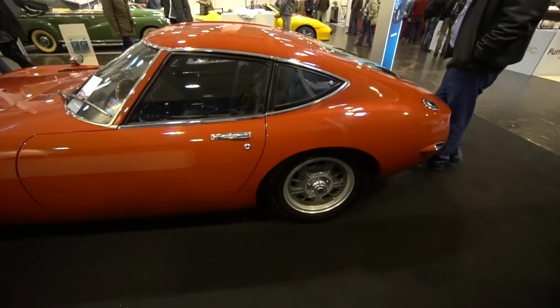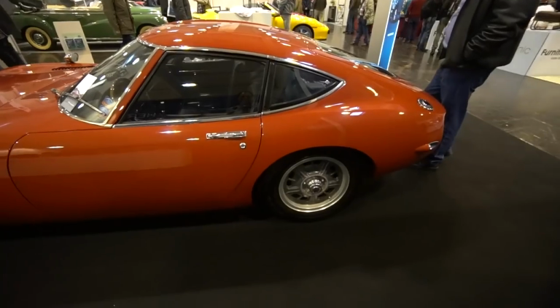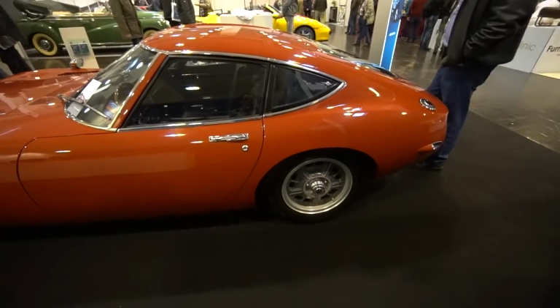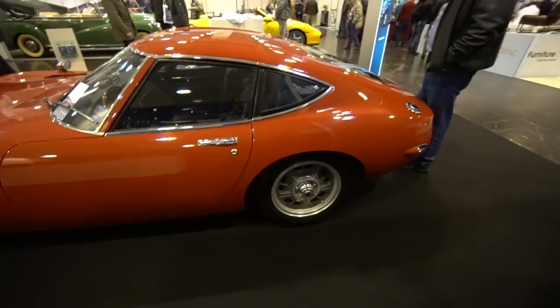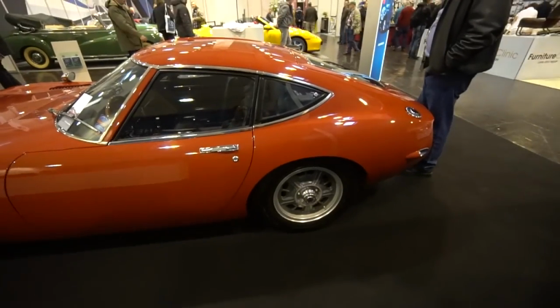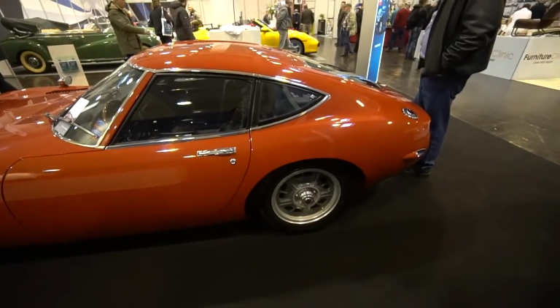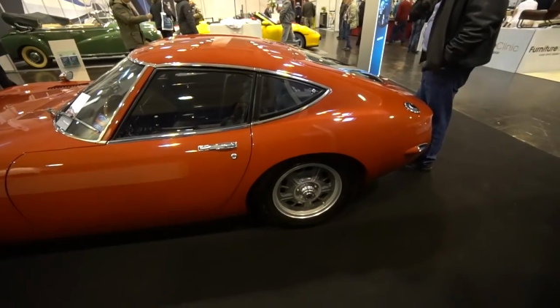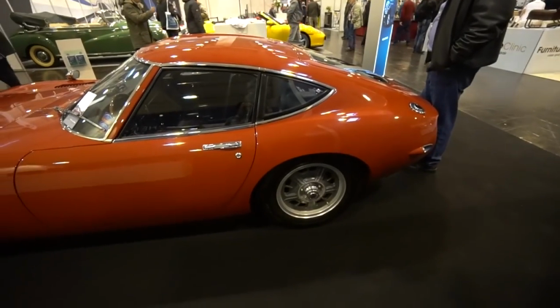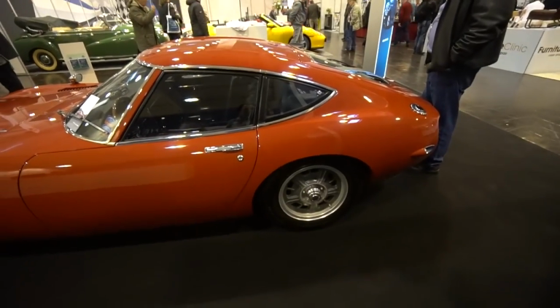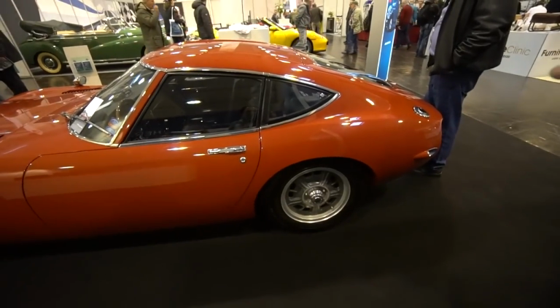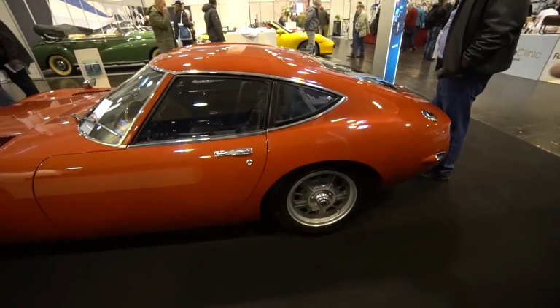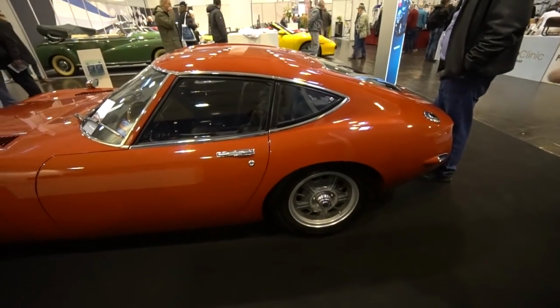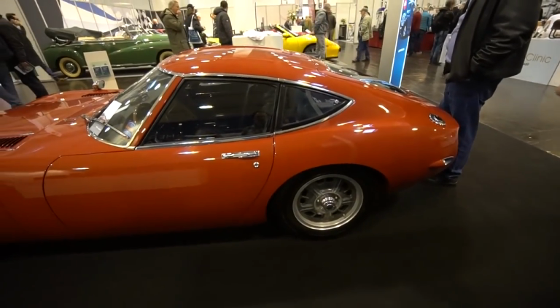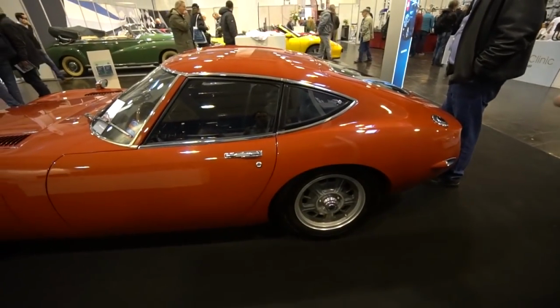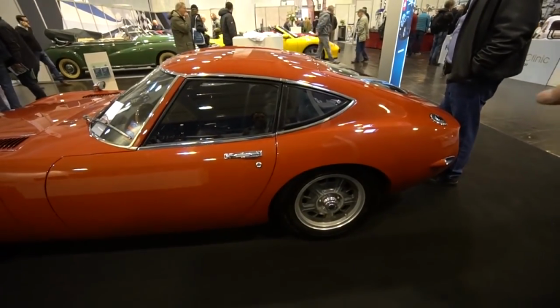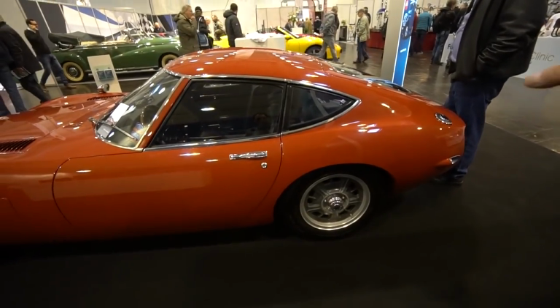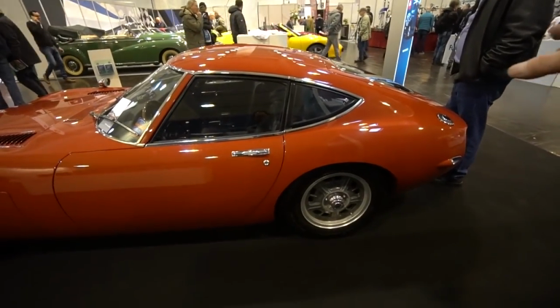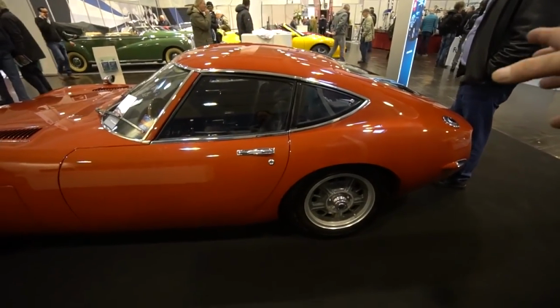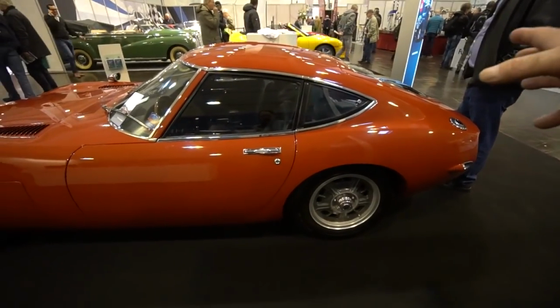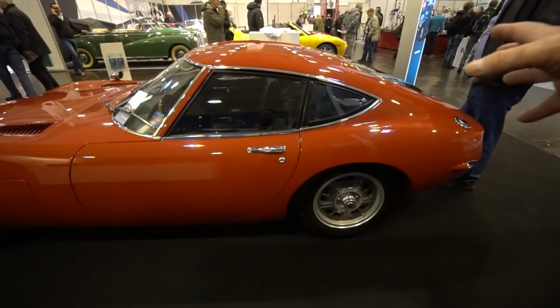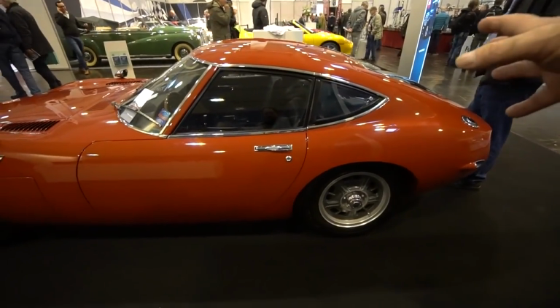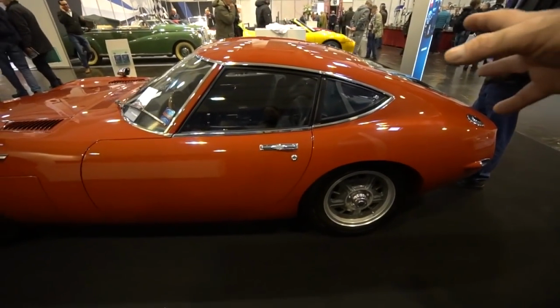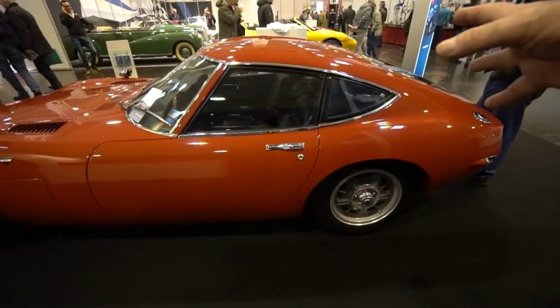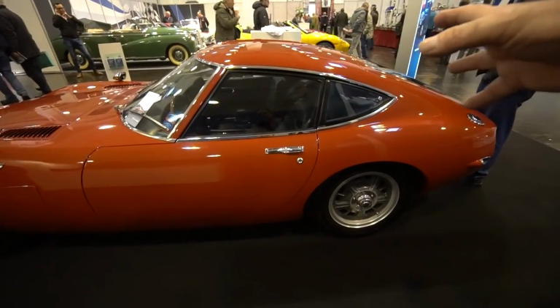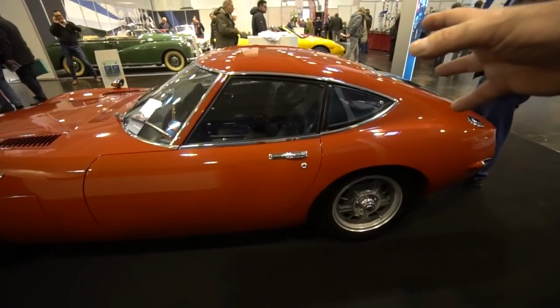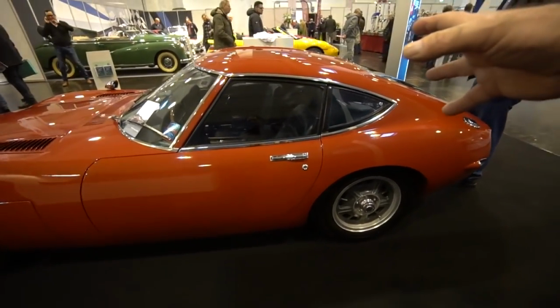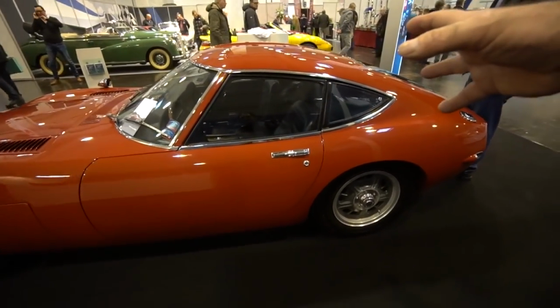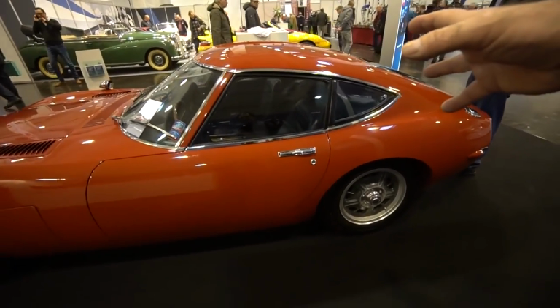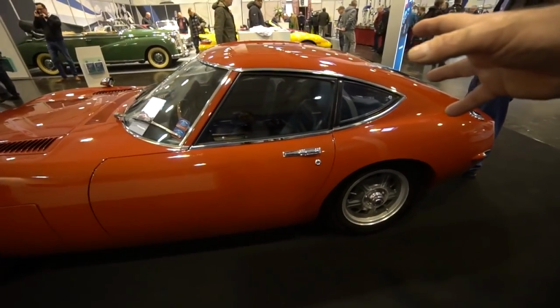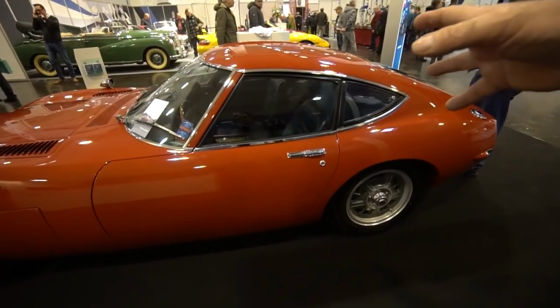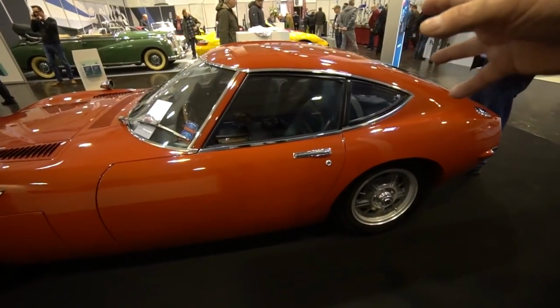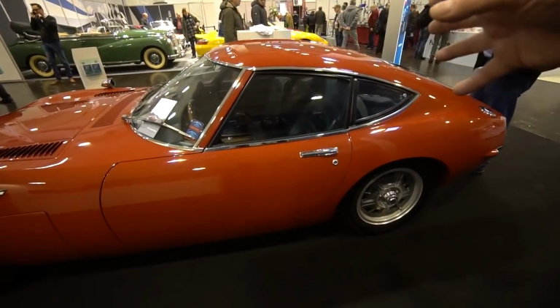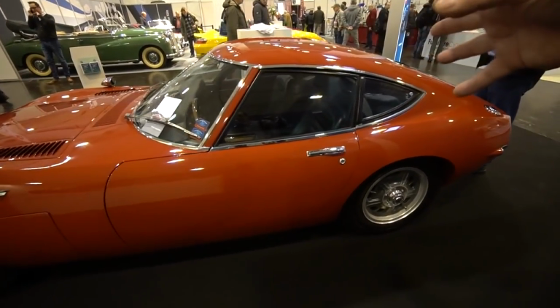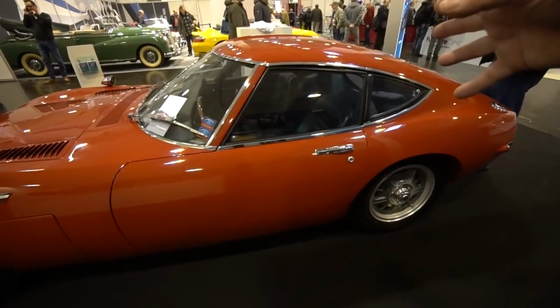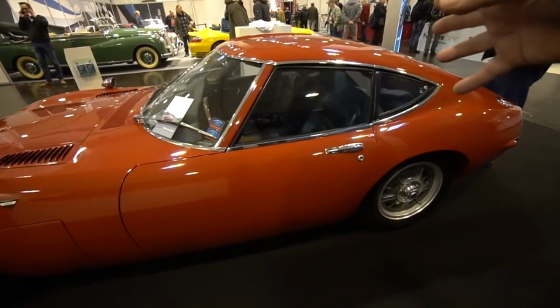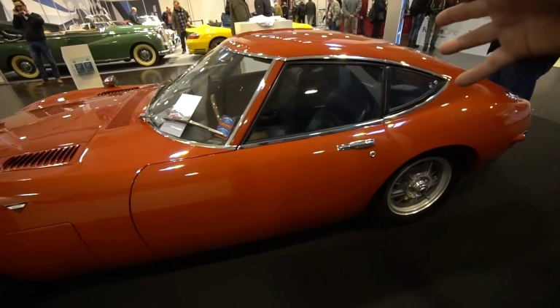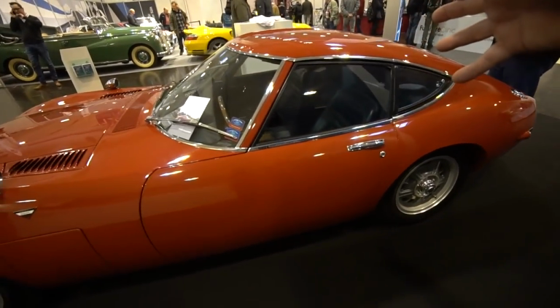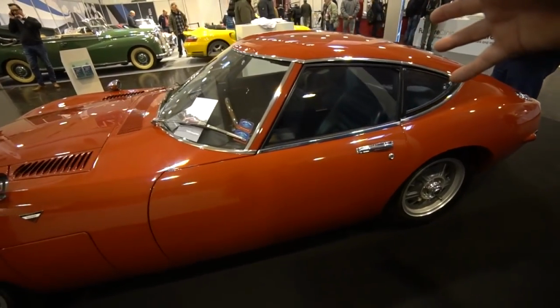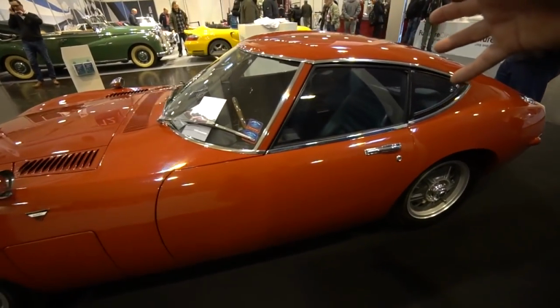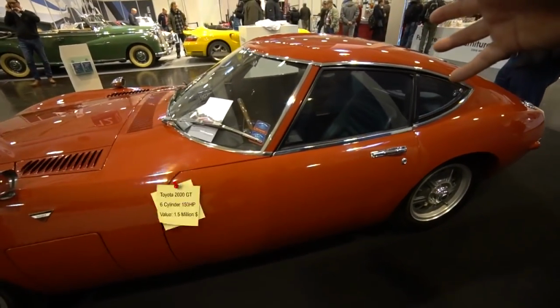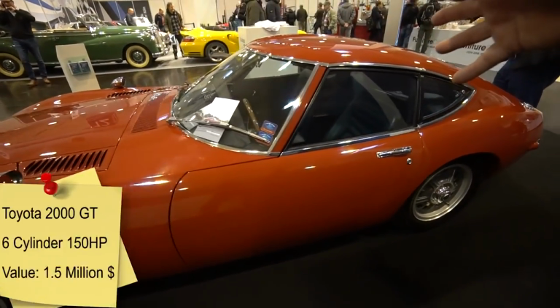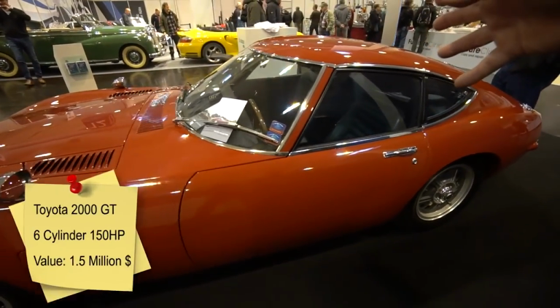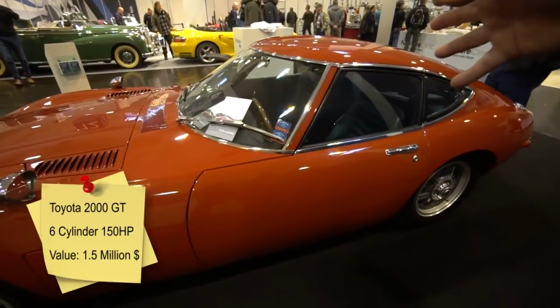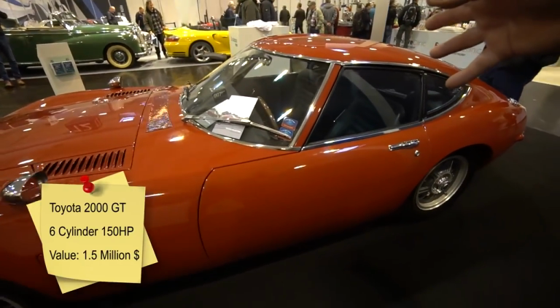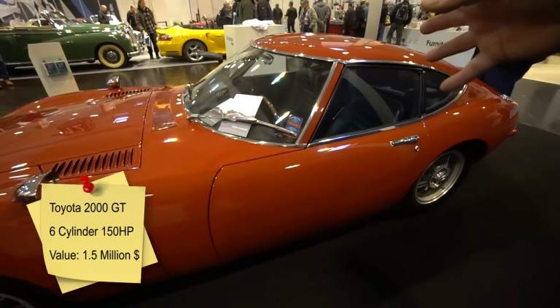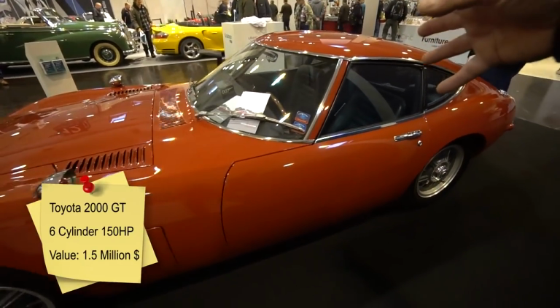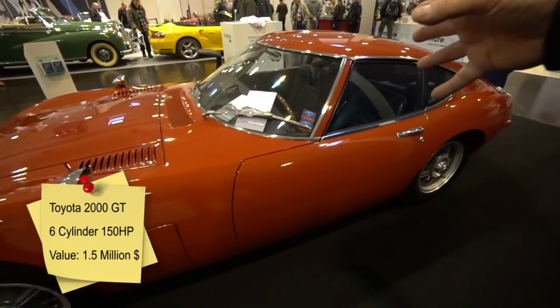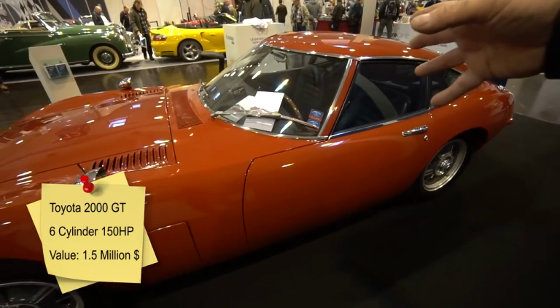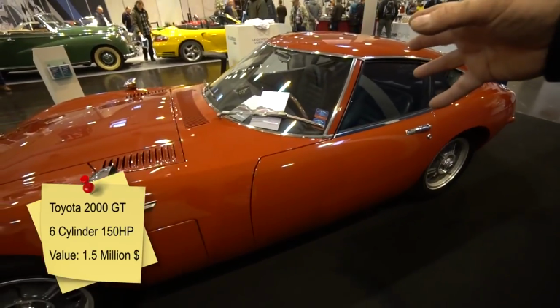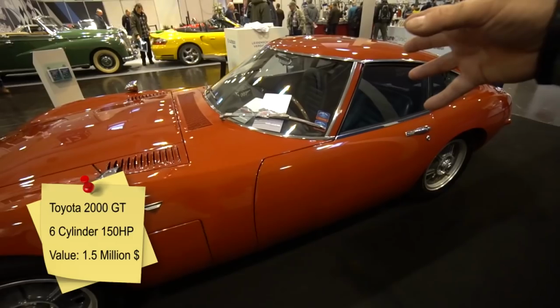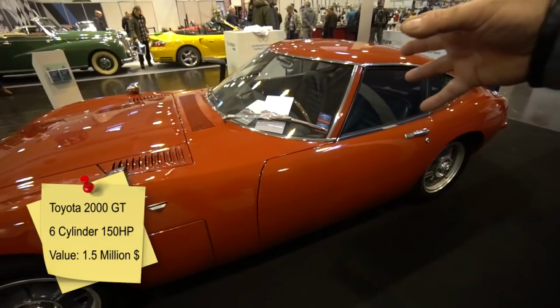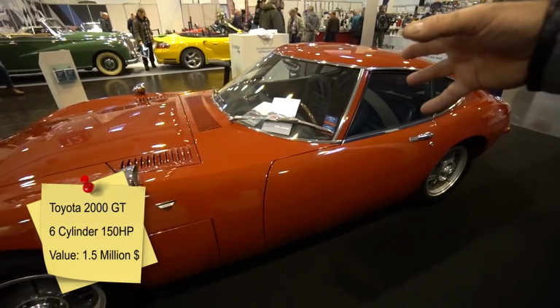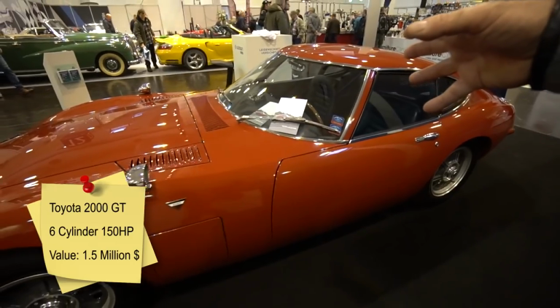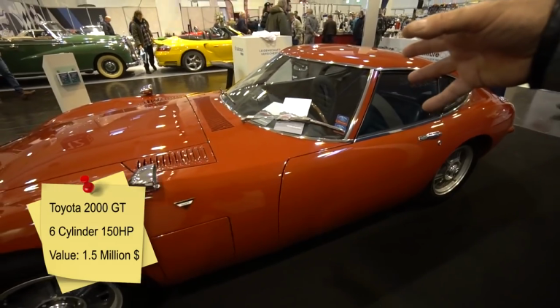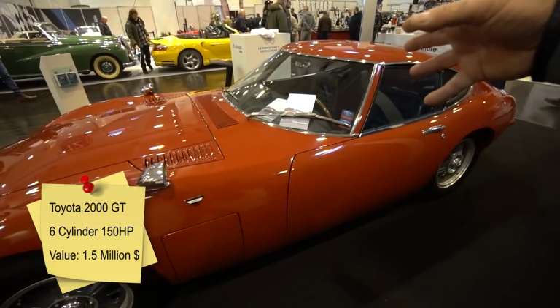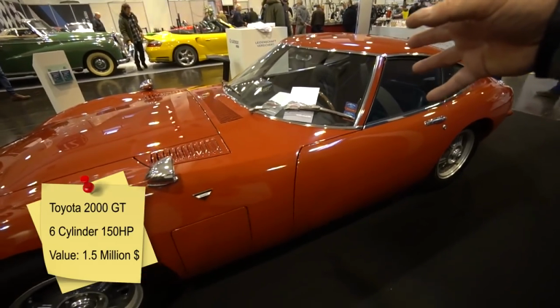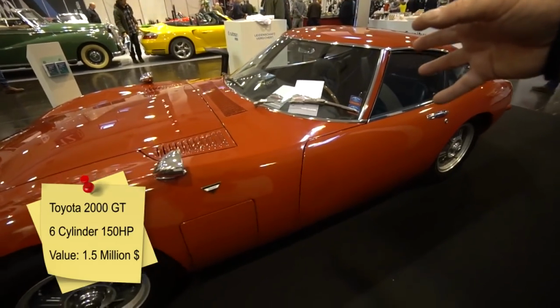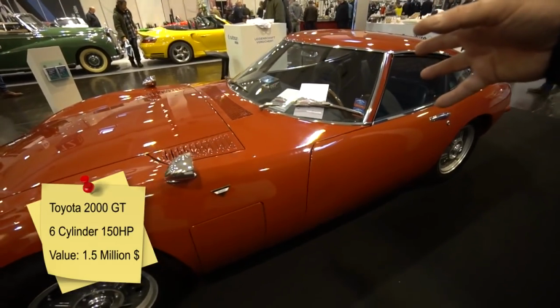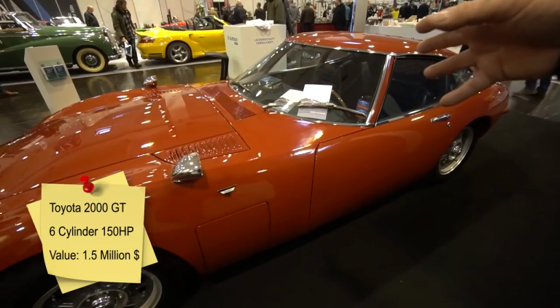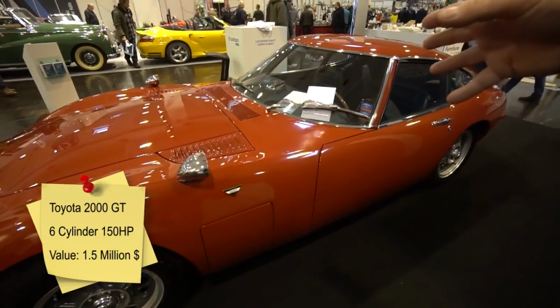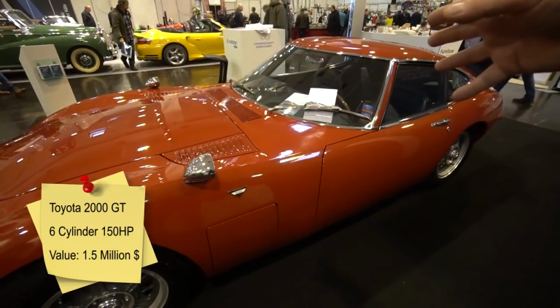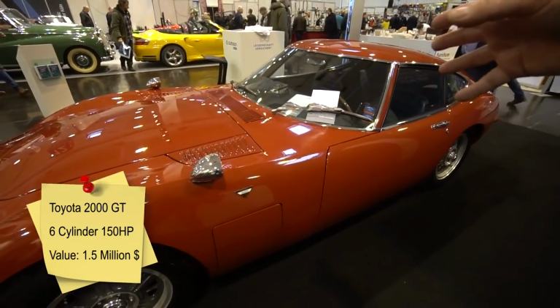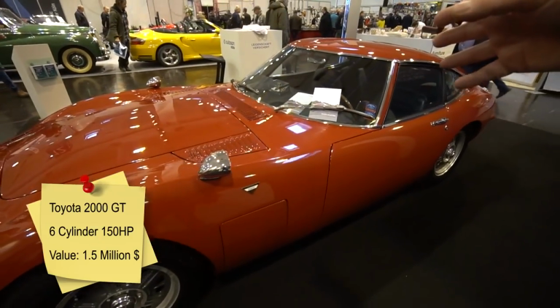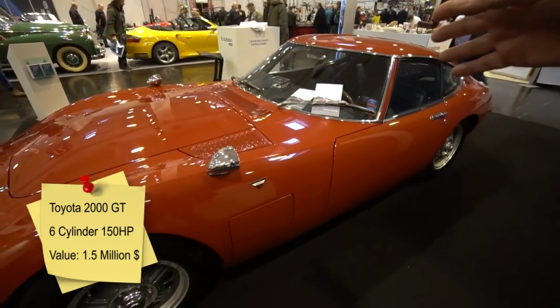Here's something I've never seen before - this is a 1967 Toyota 2000 GT. Look at this thing. You don't see stuff like this in the States at all.